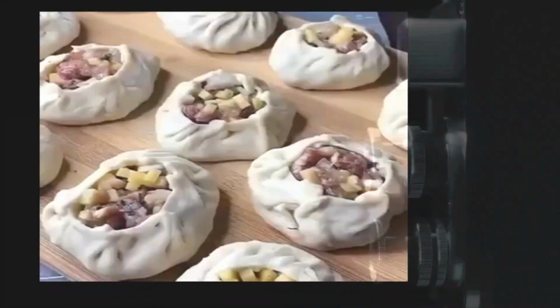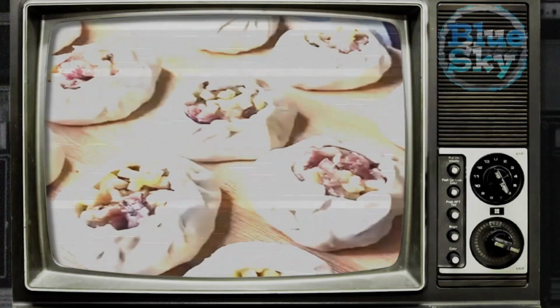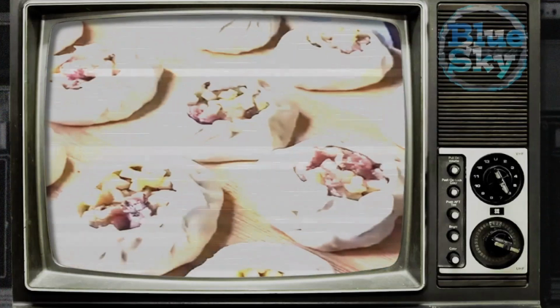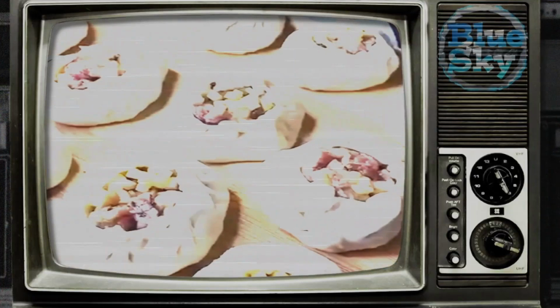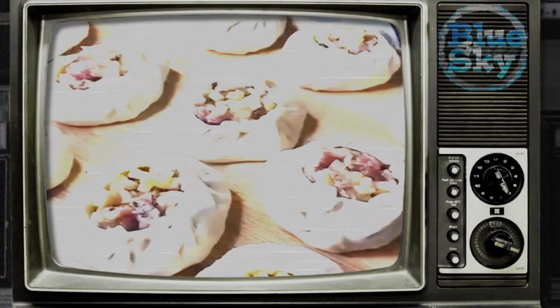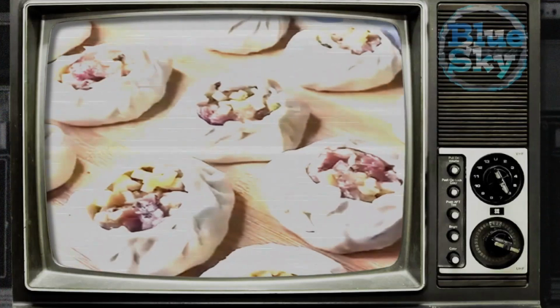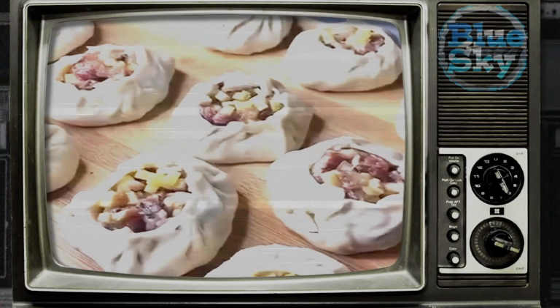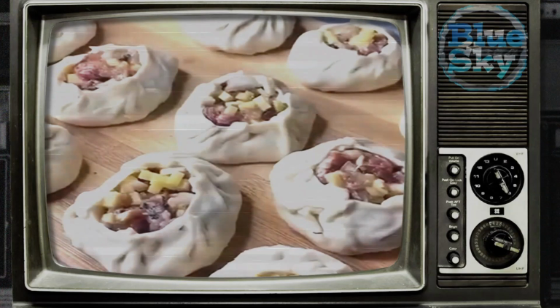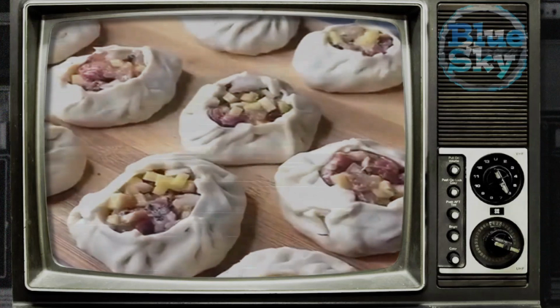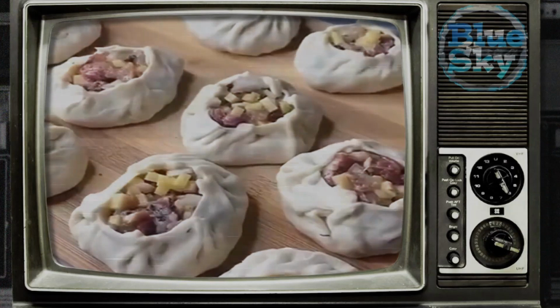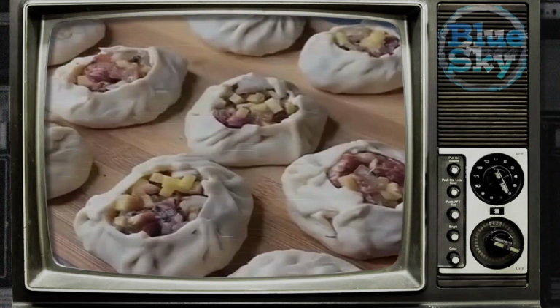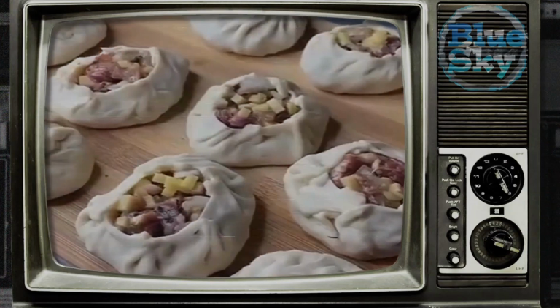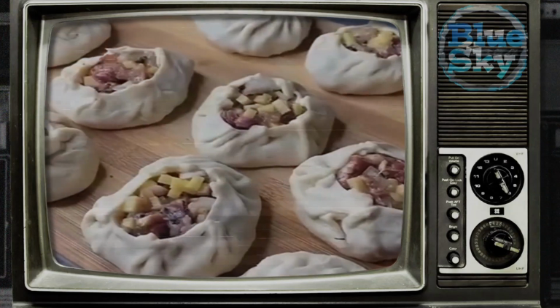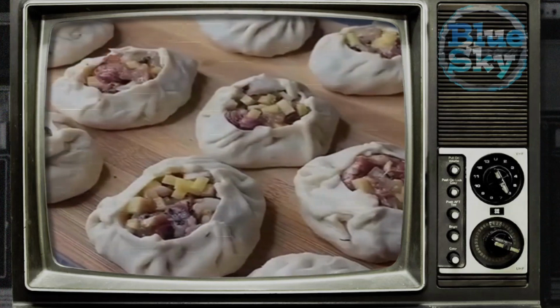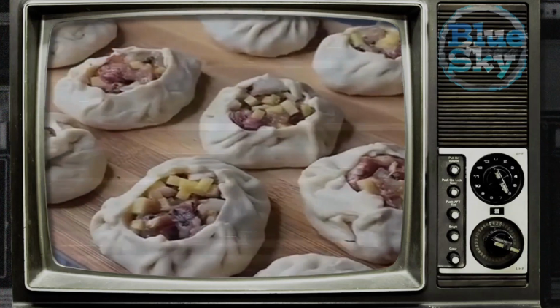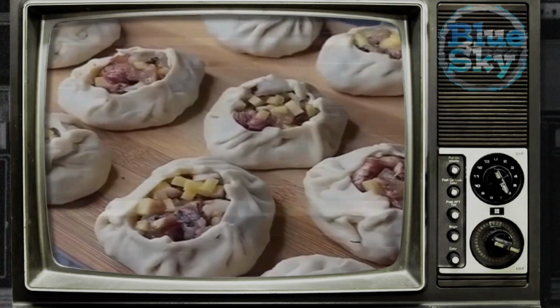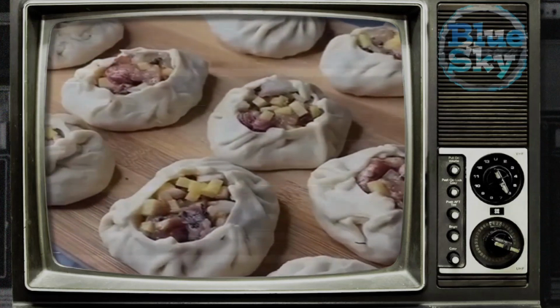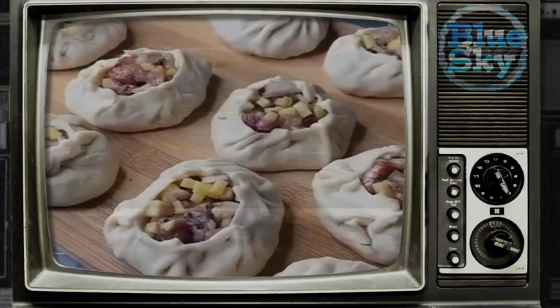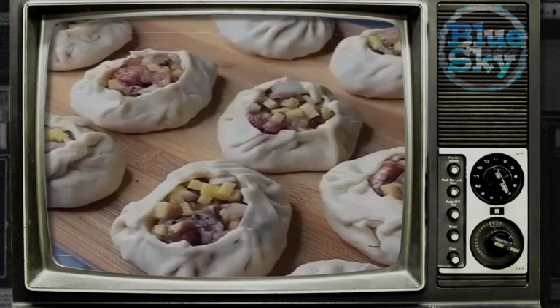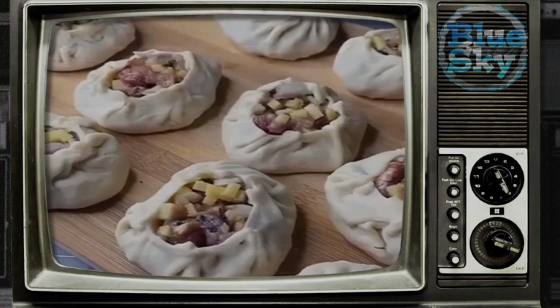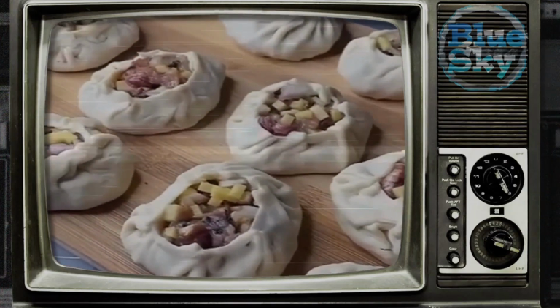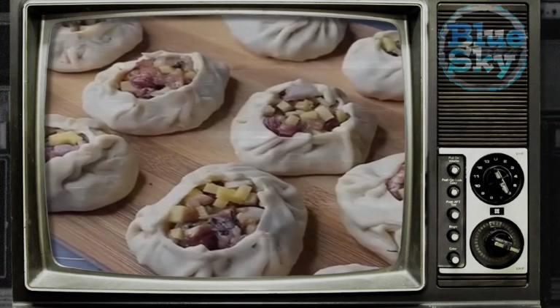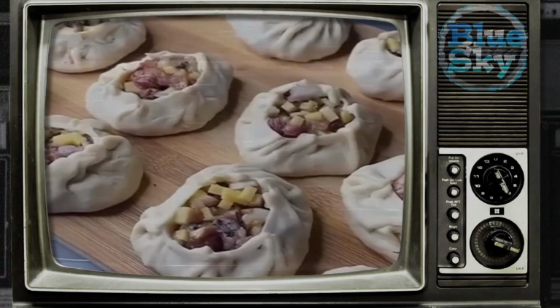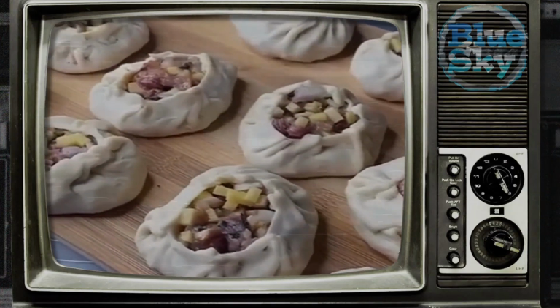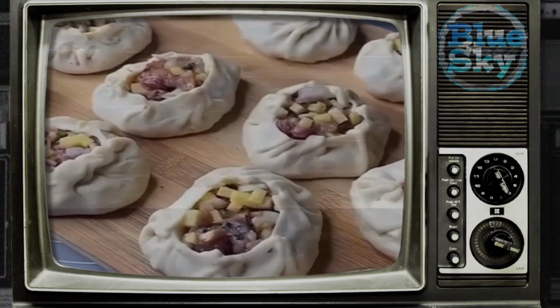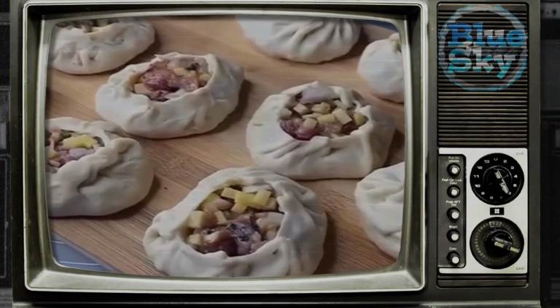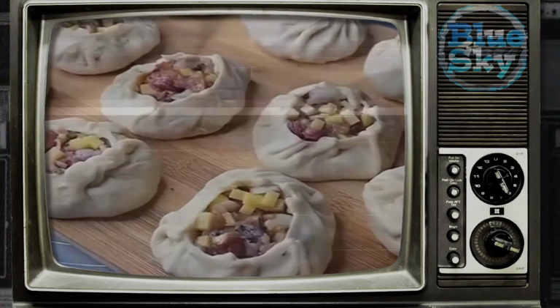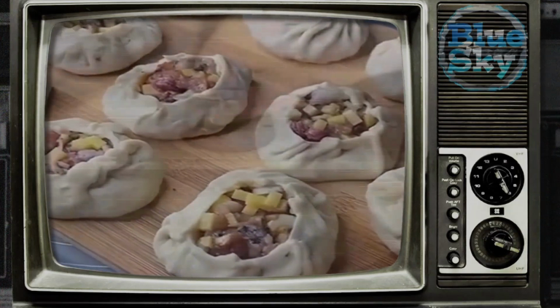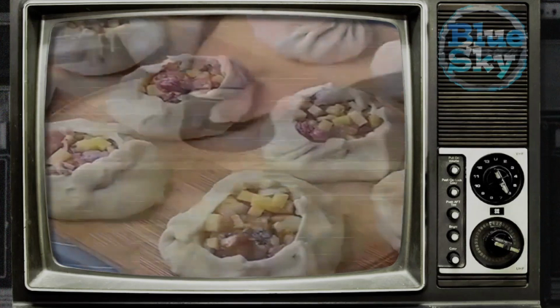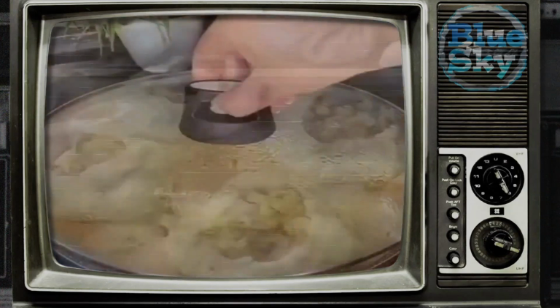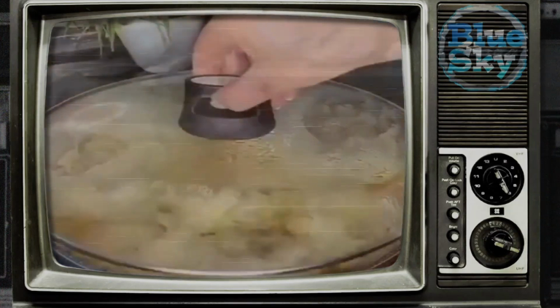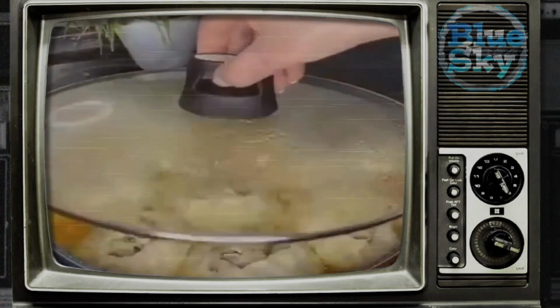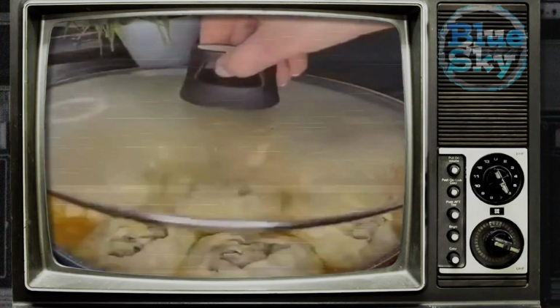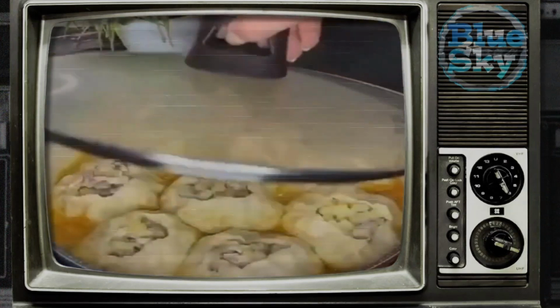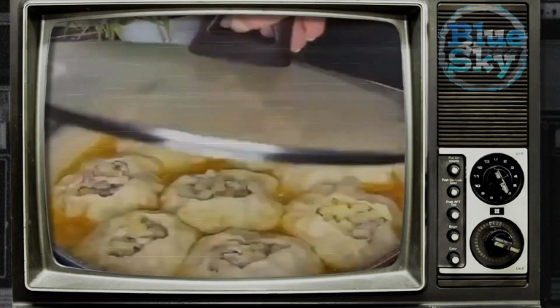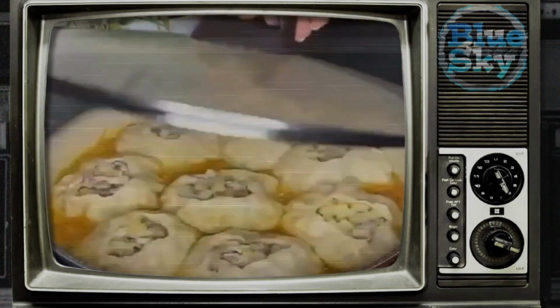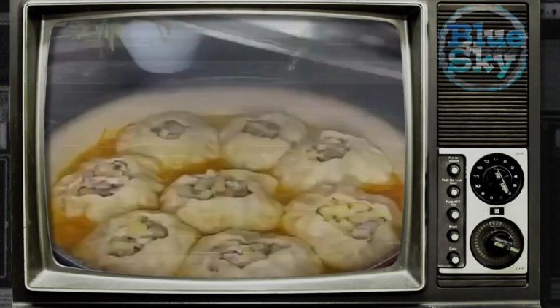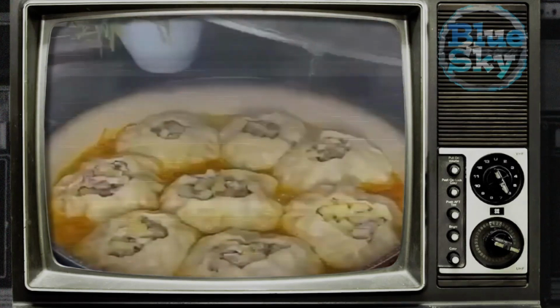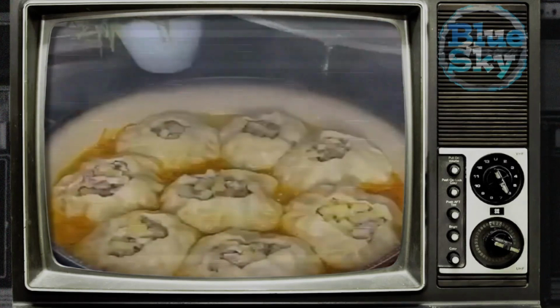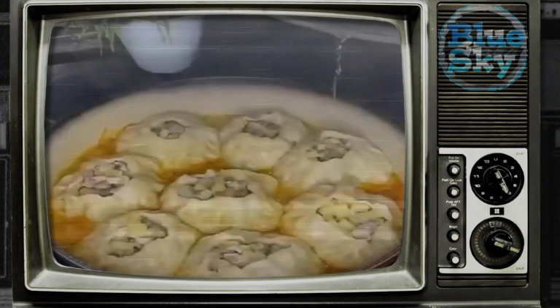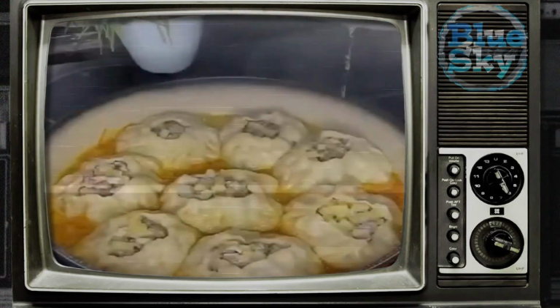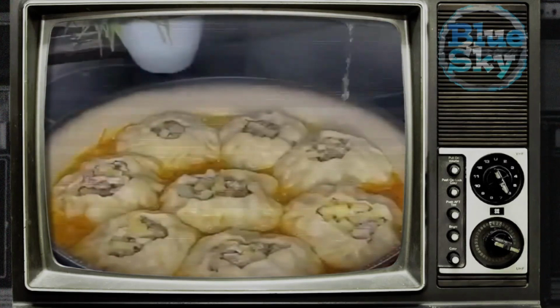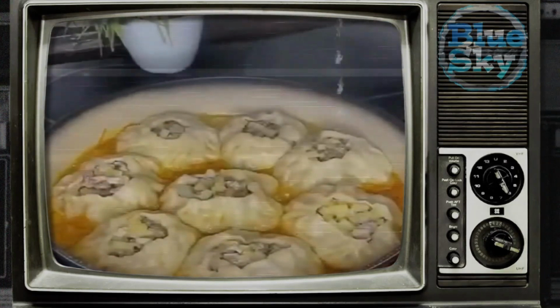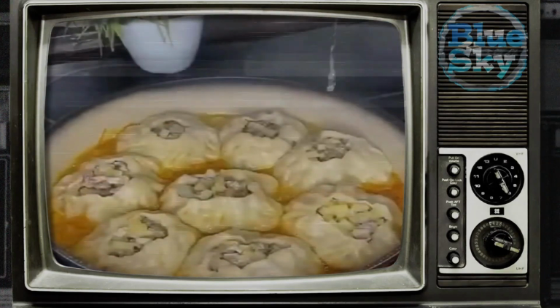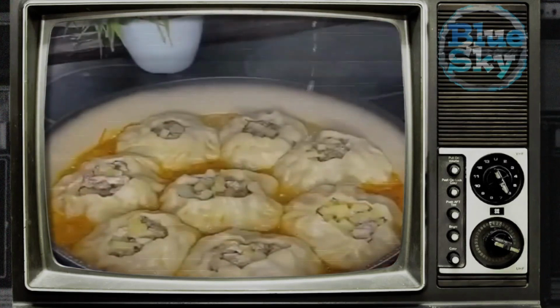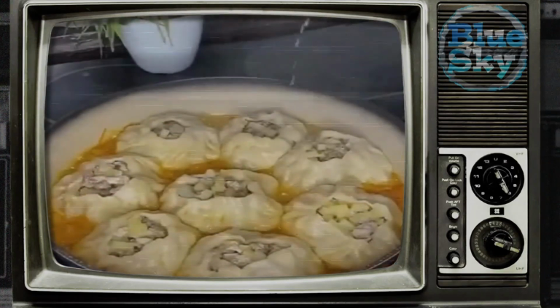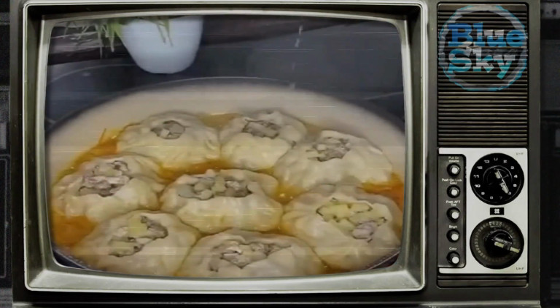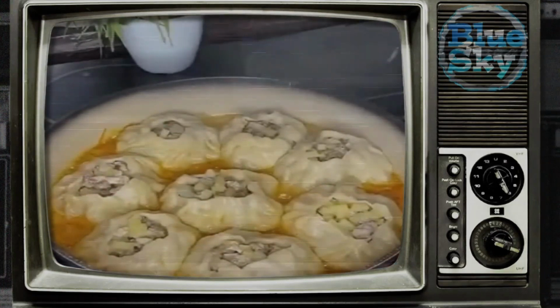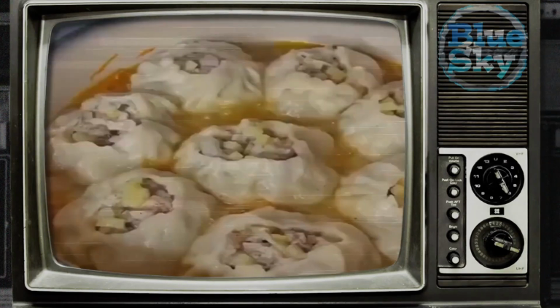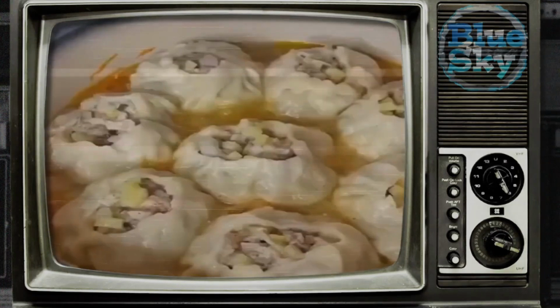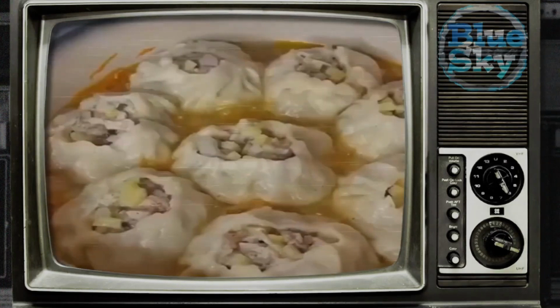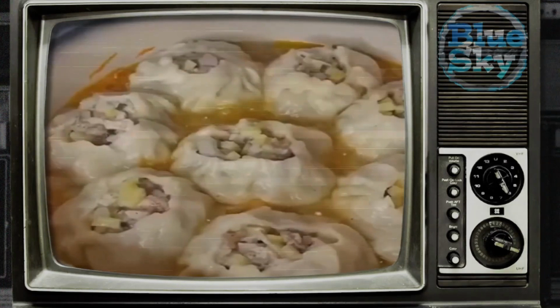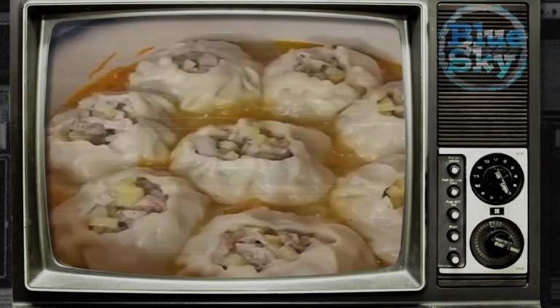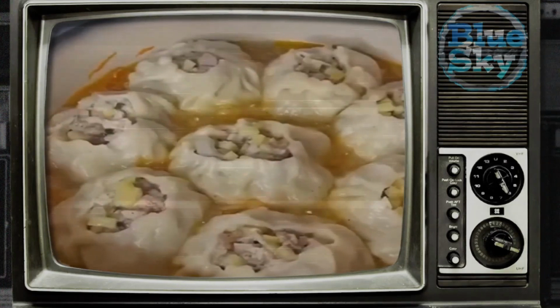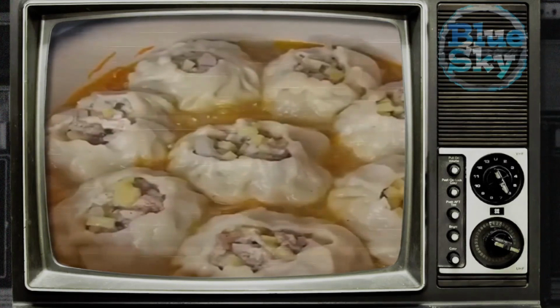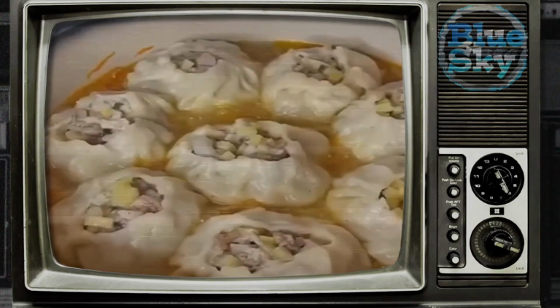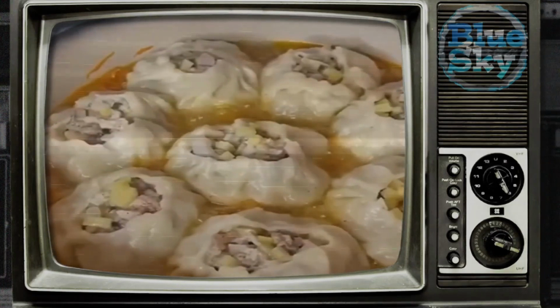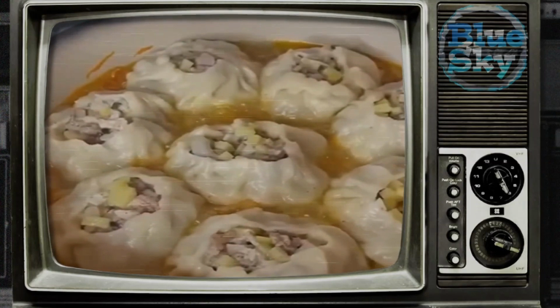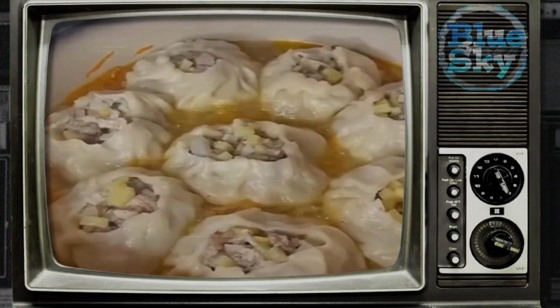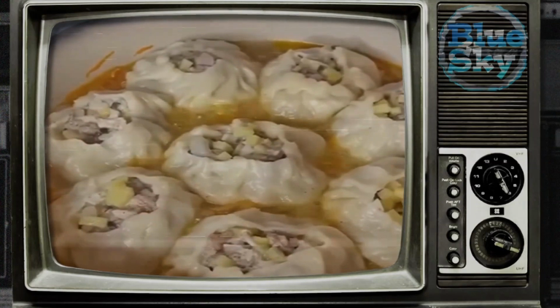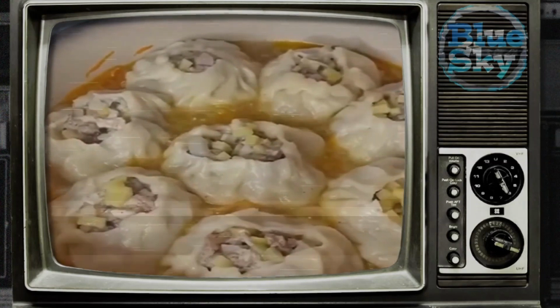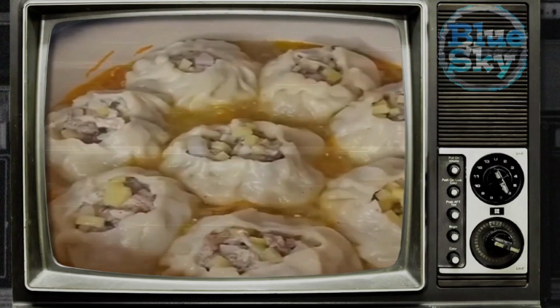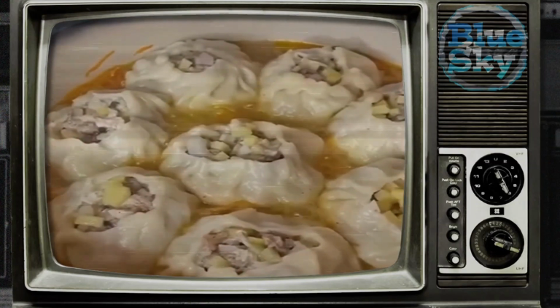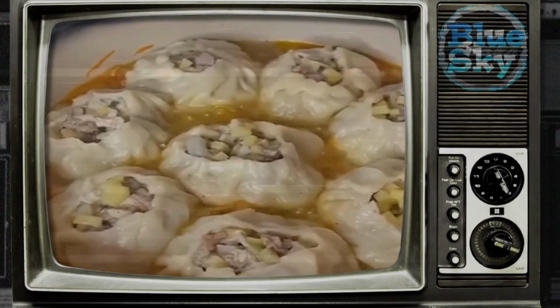Sift flour in a bowl, add salt, and mix. Then pour boiling water and first knead with a spatula so as not to burn yourself.